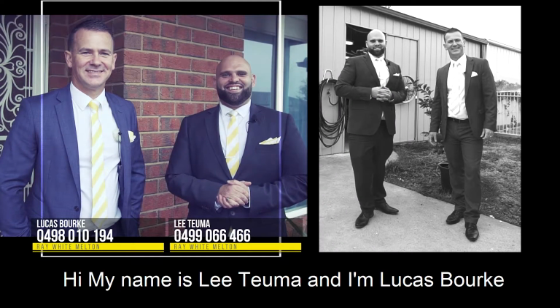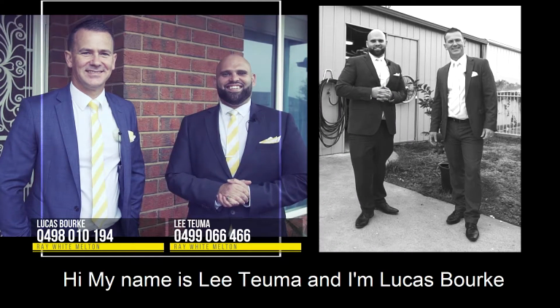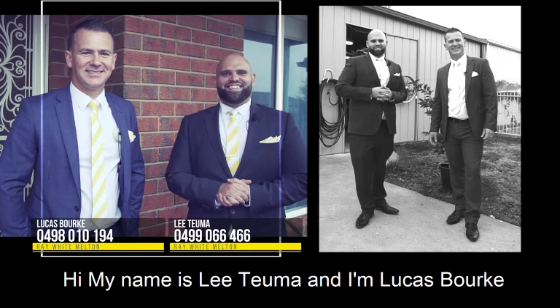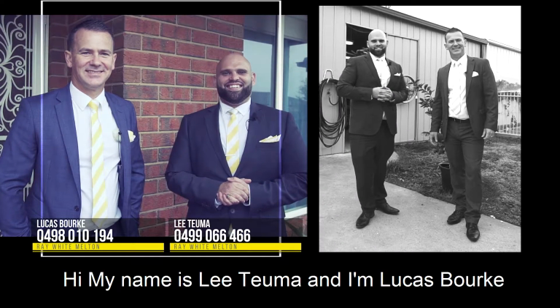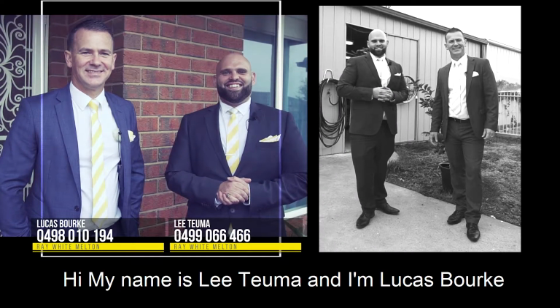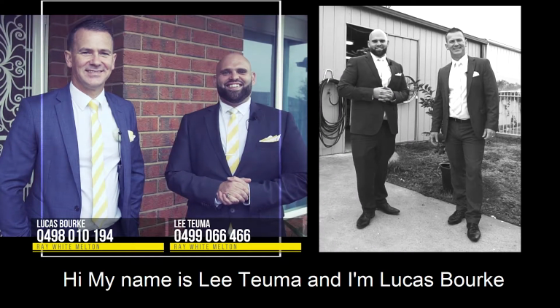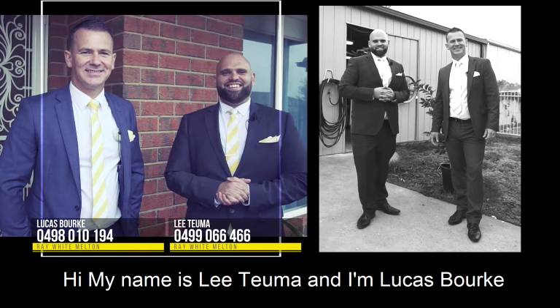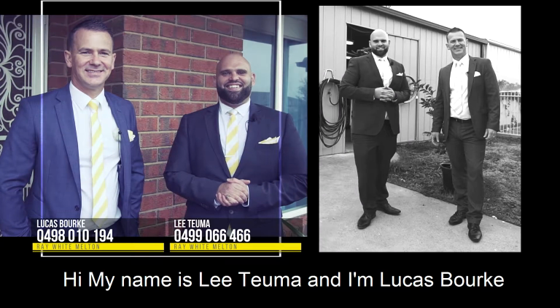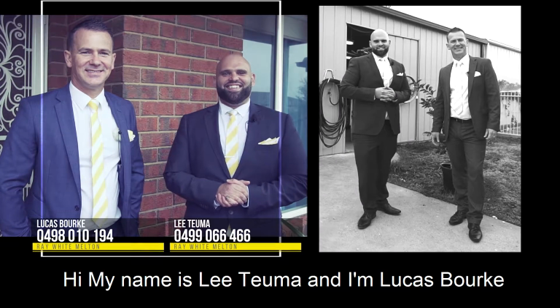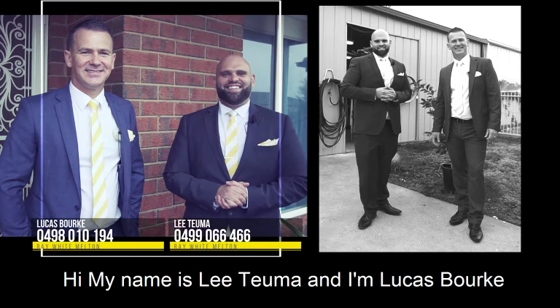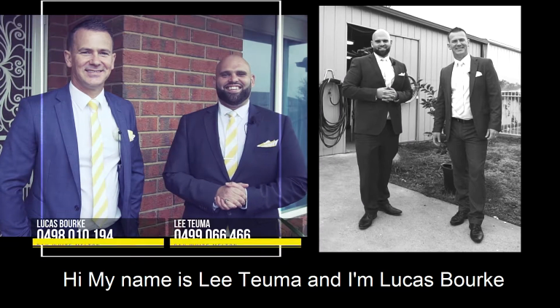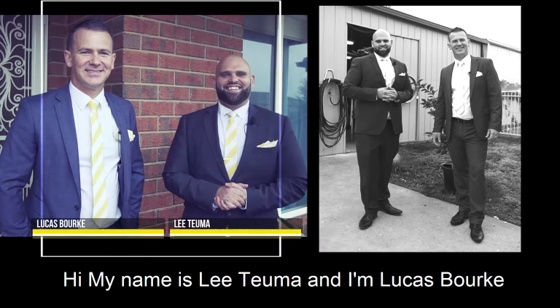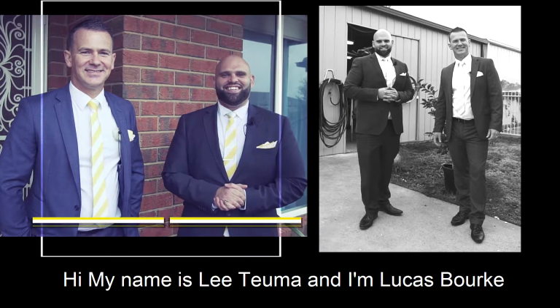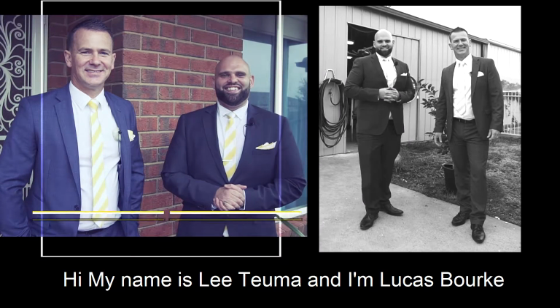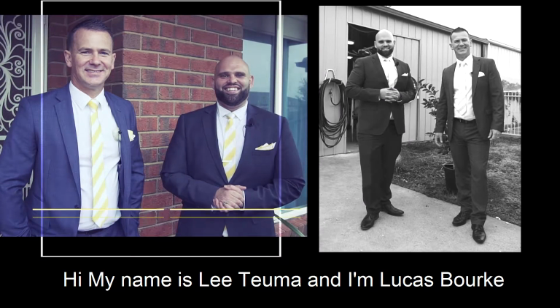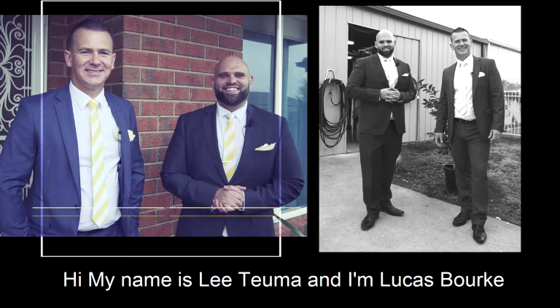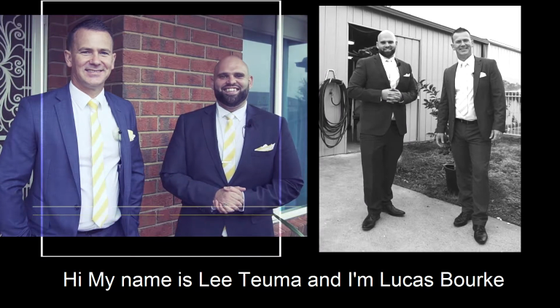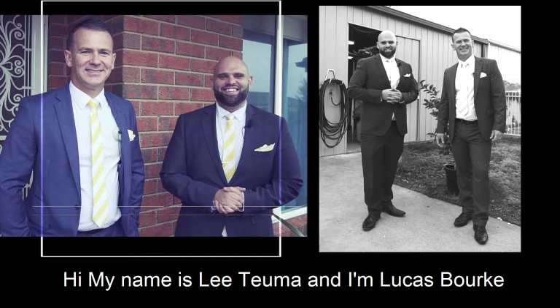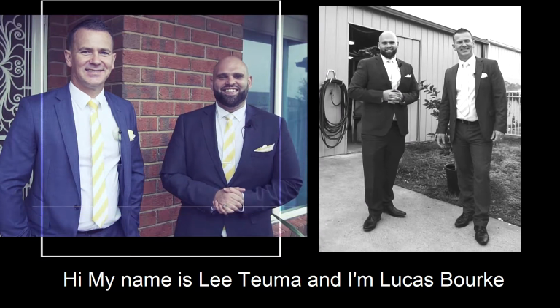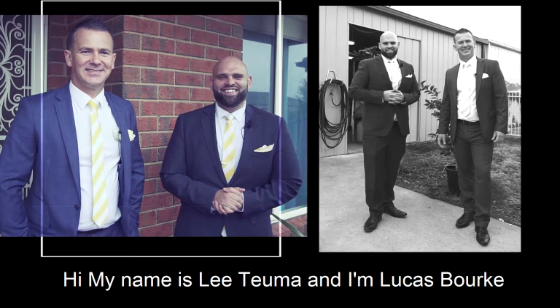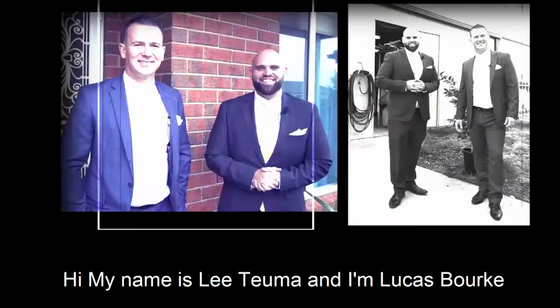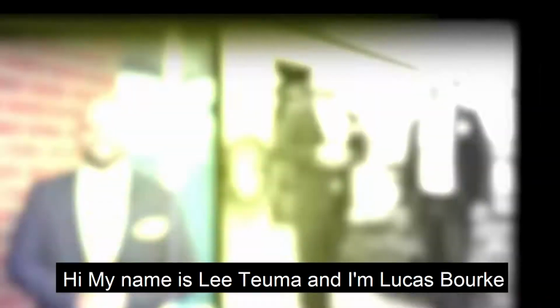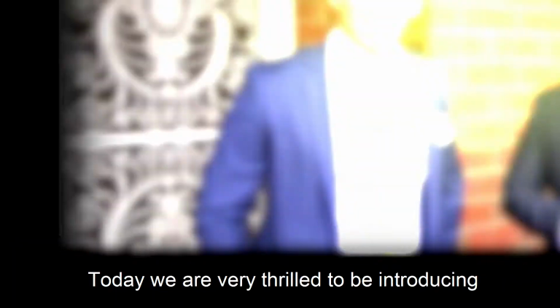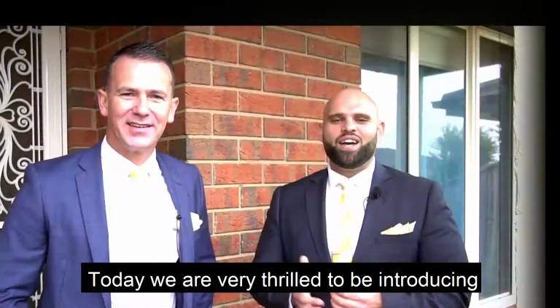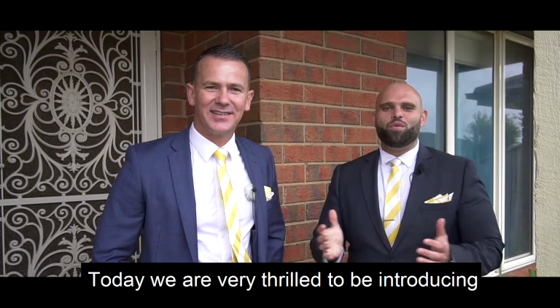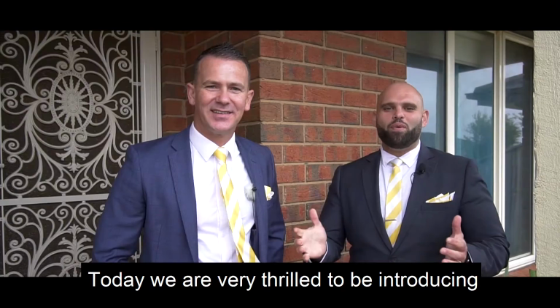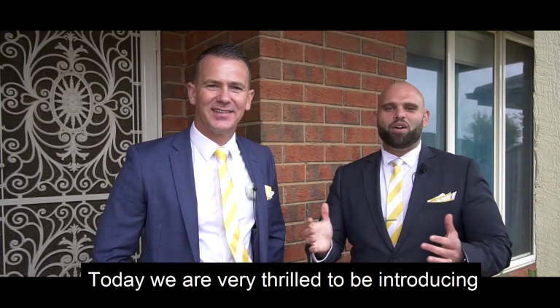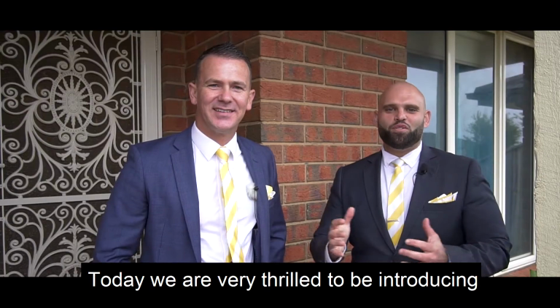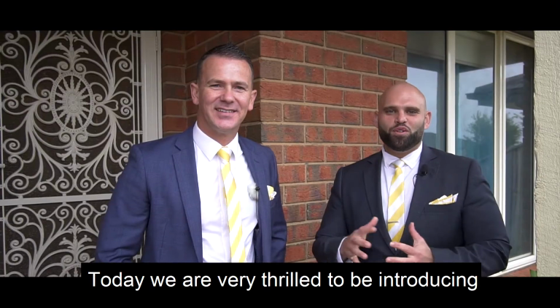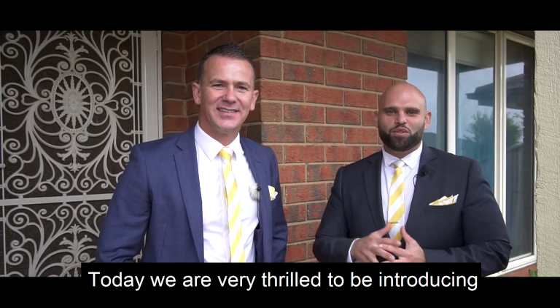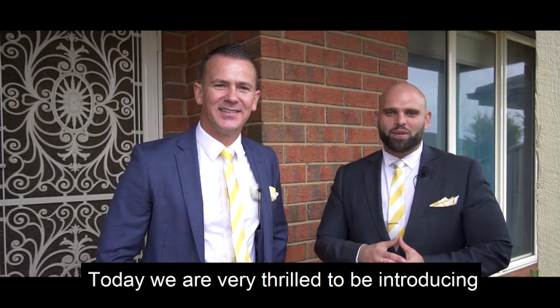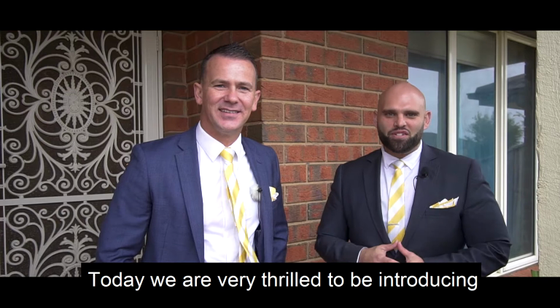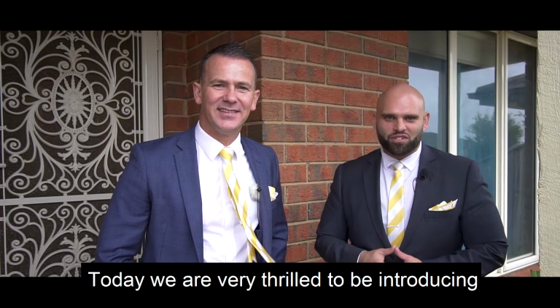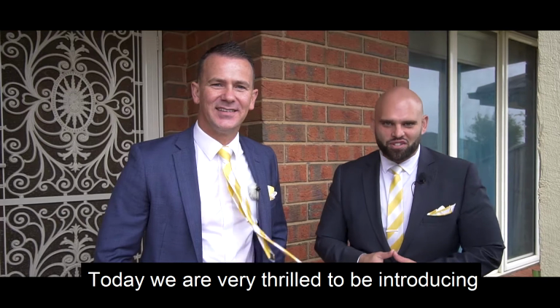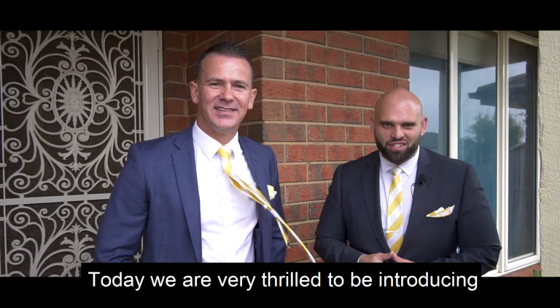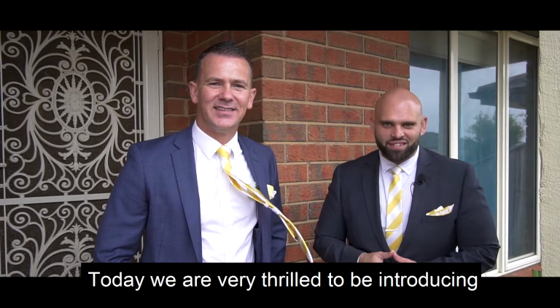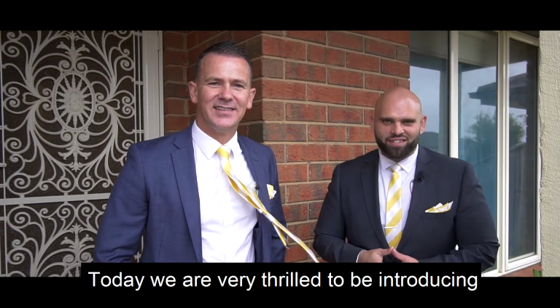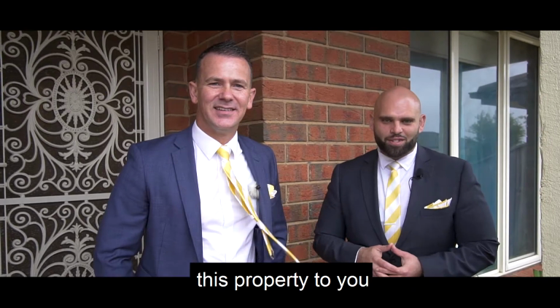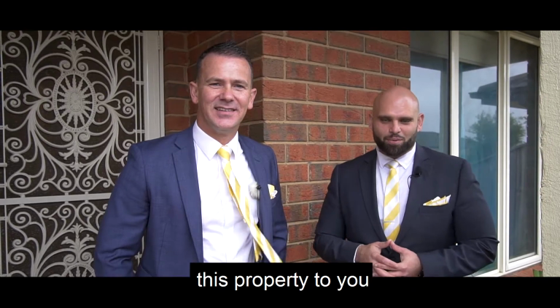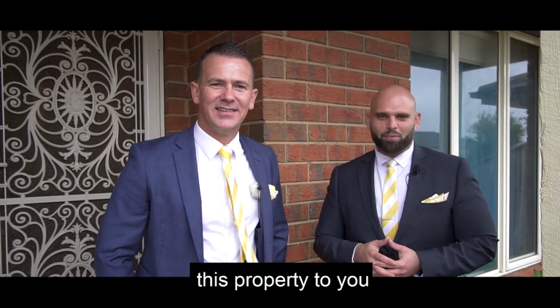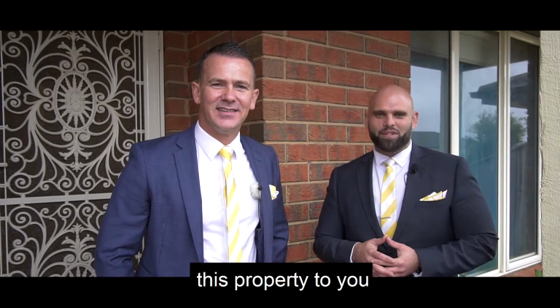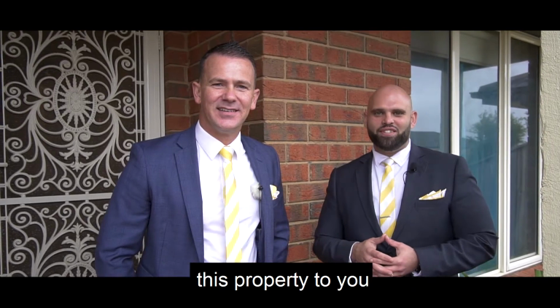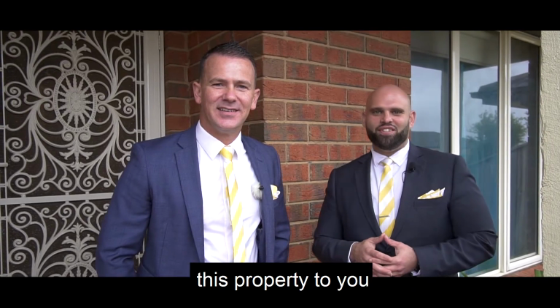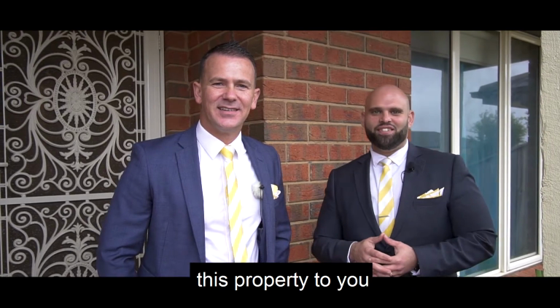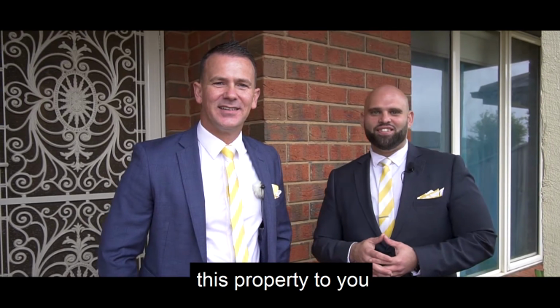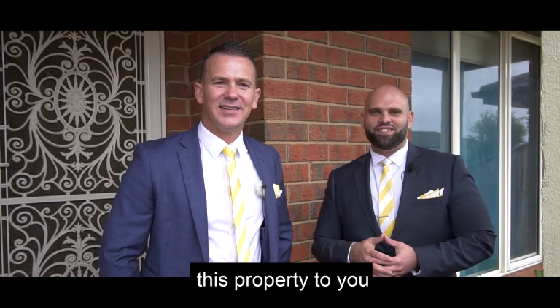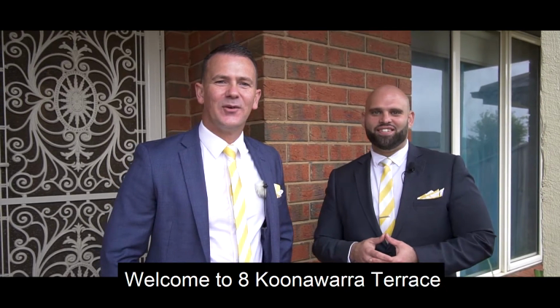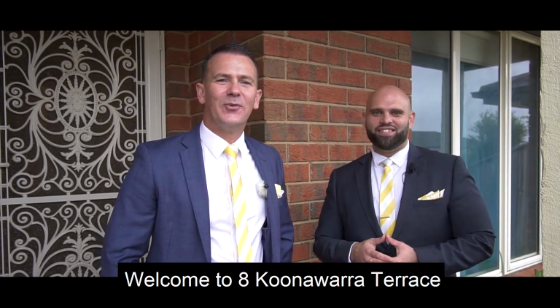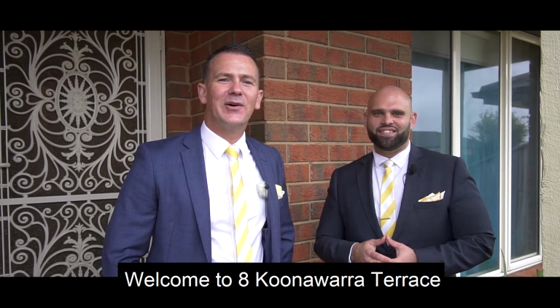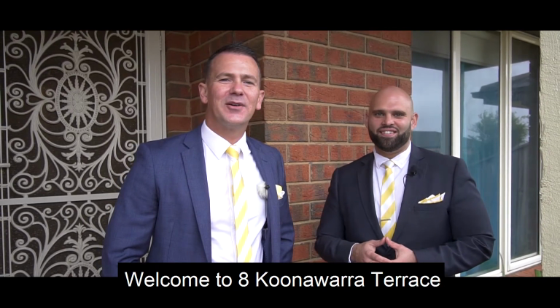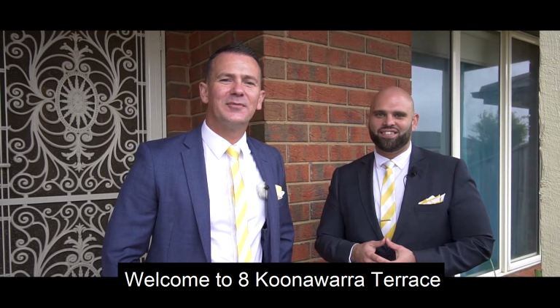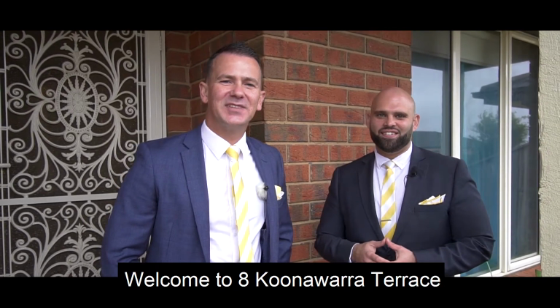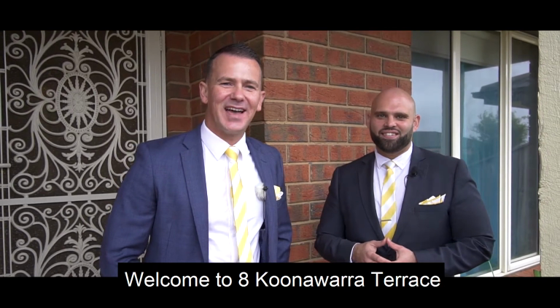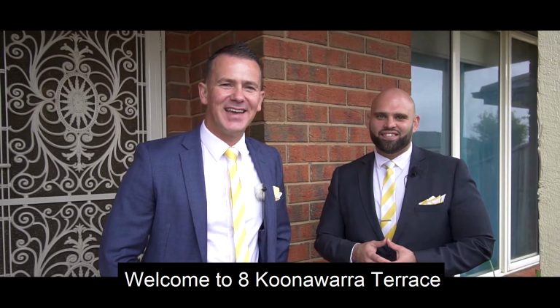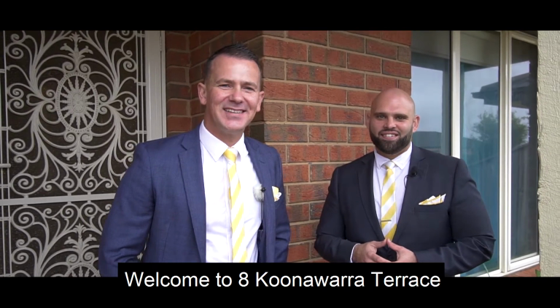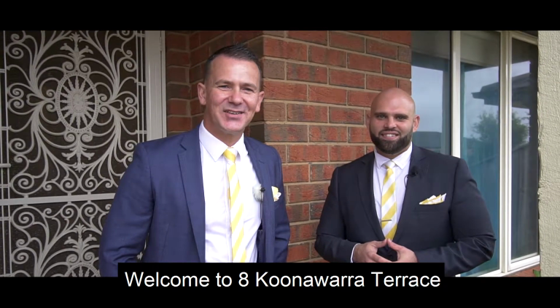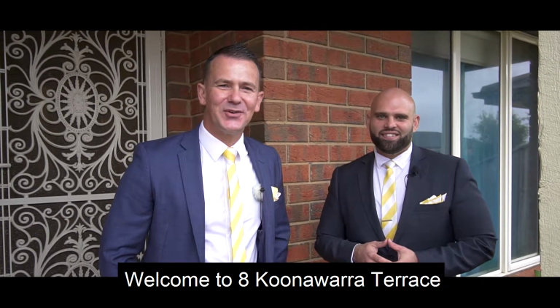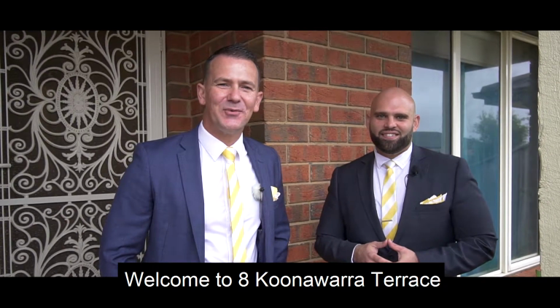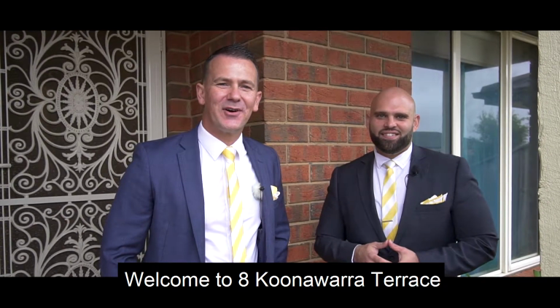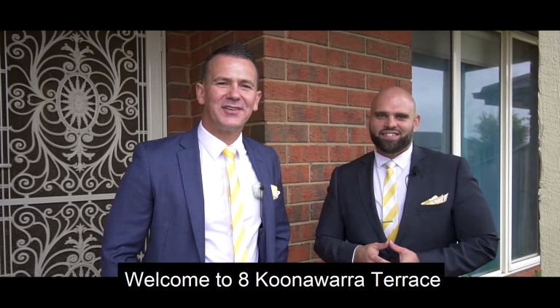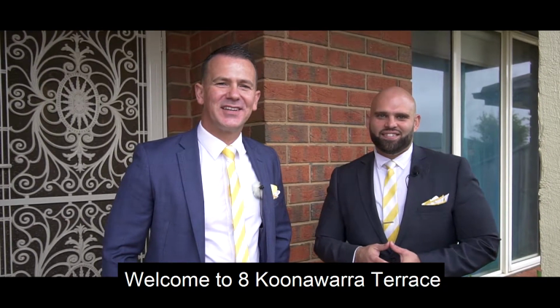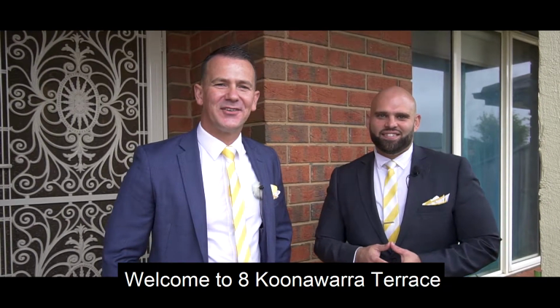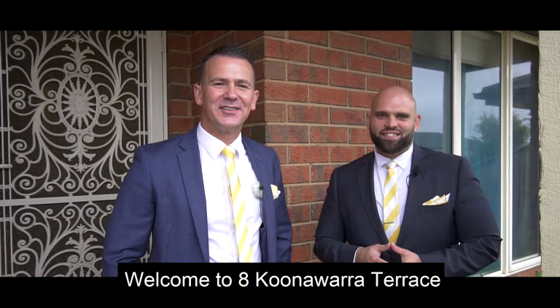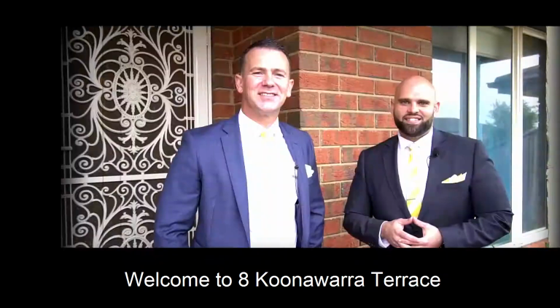Hi, my name is Lee Chuma and I'm Lucas Burke. Today we're both thrilled to be introducing this property to you. Welcome to 8 Coonawarra Terrace.